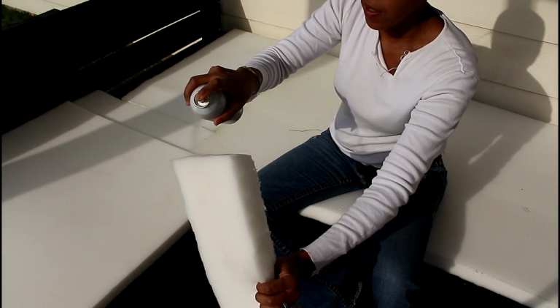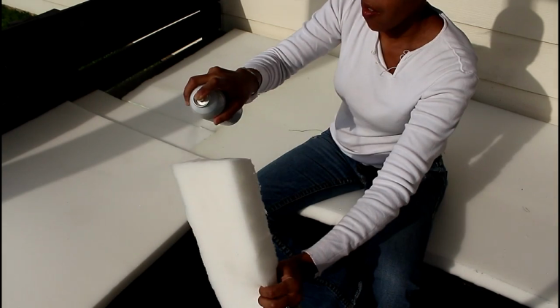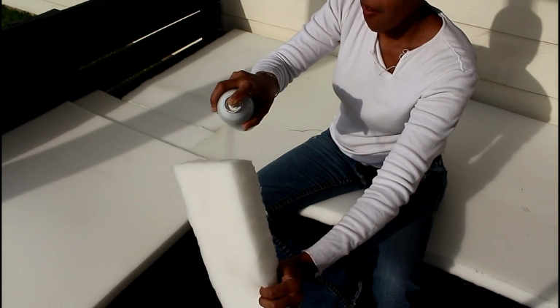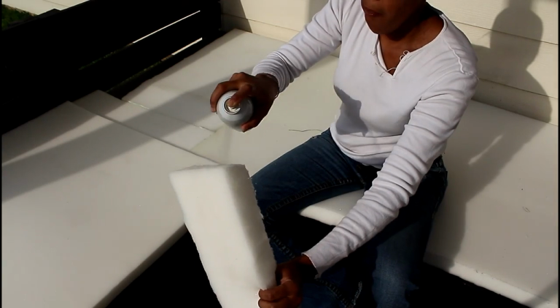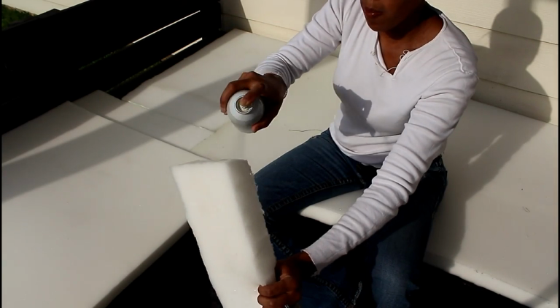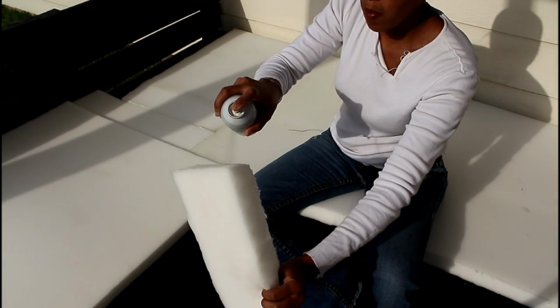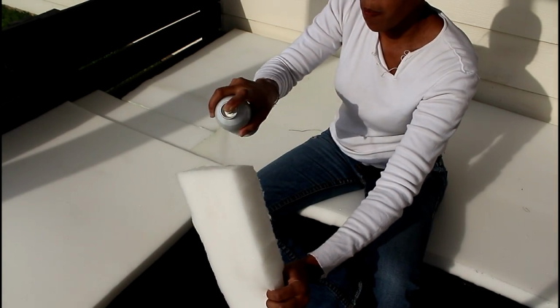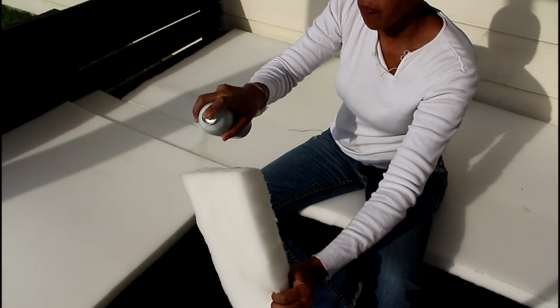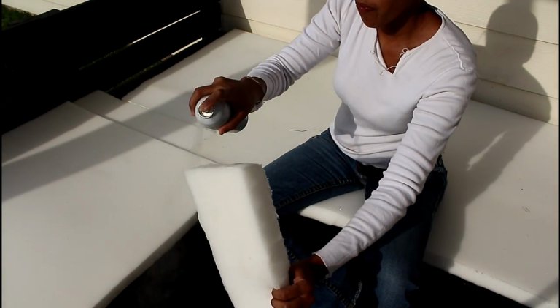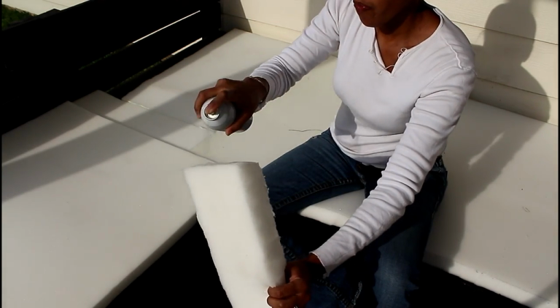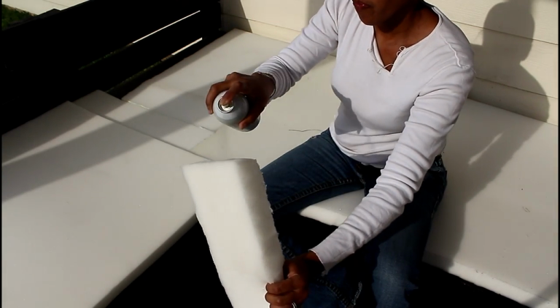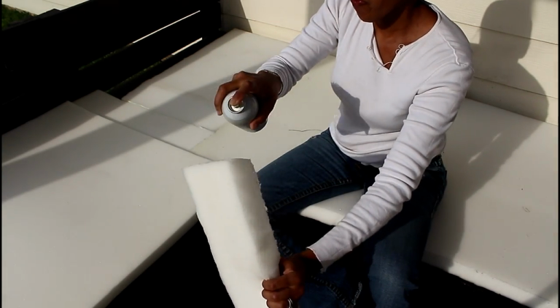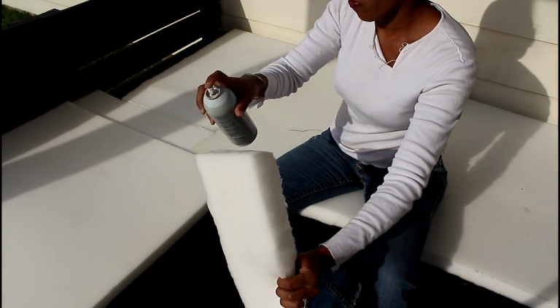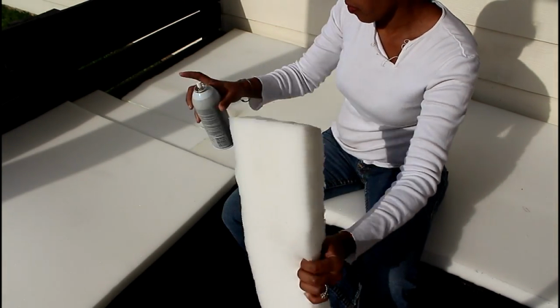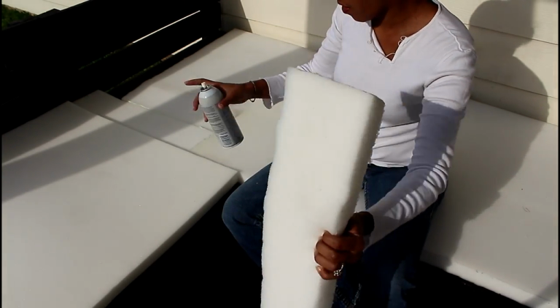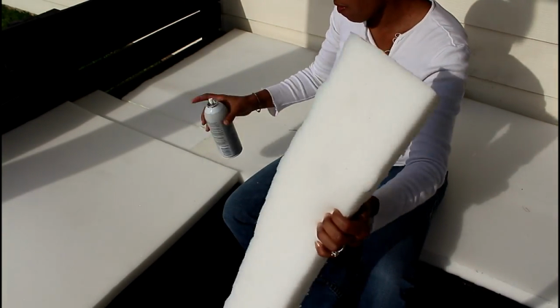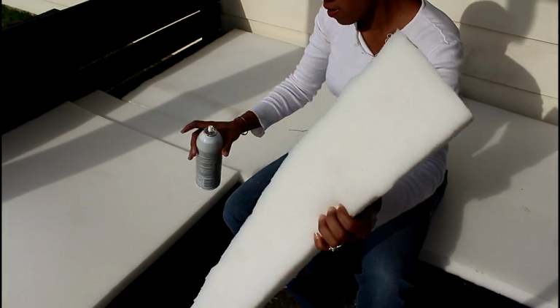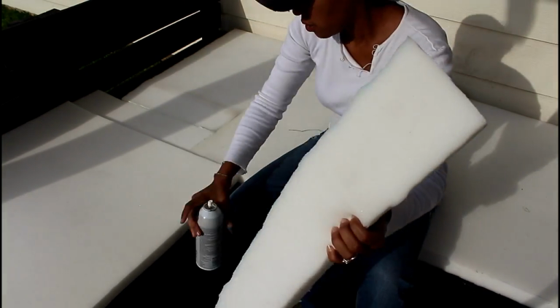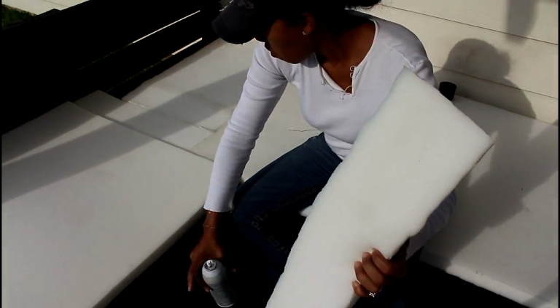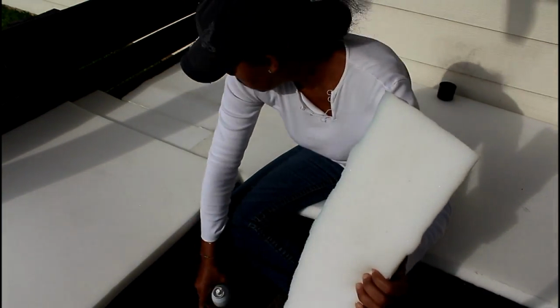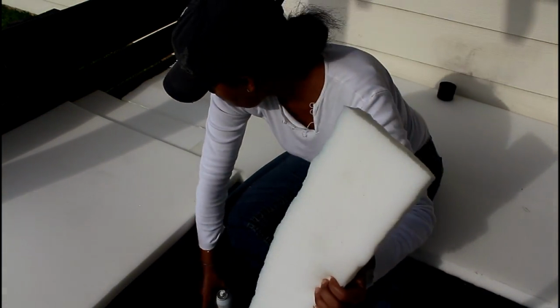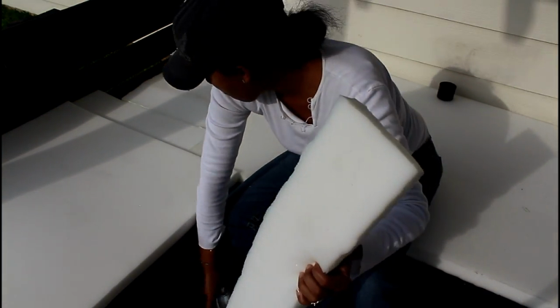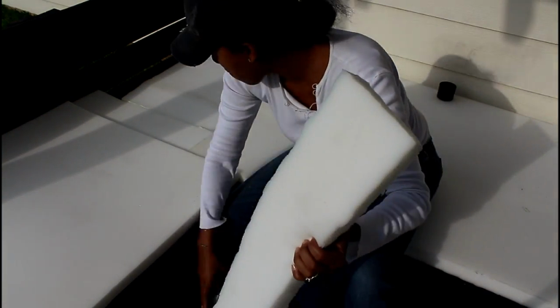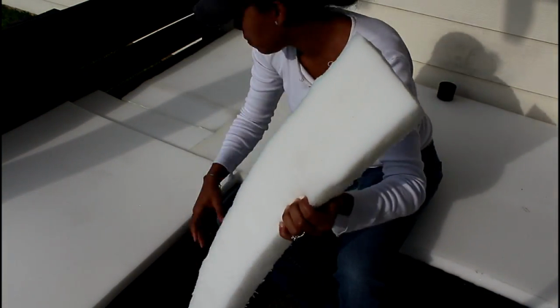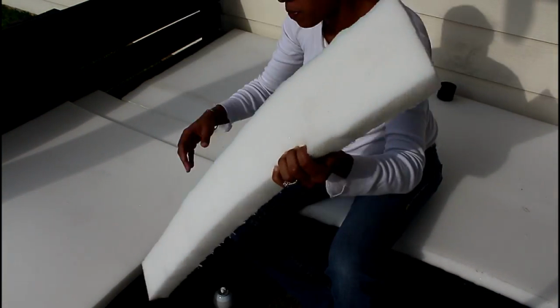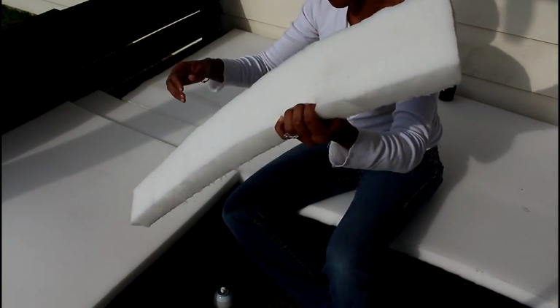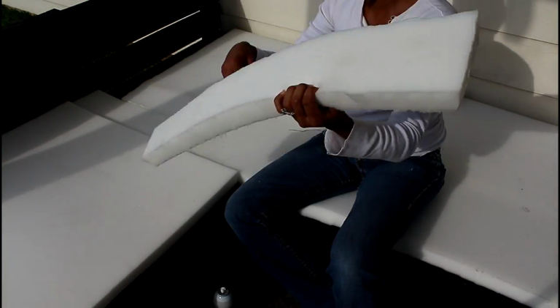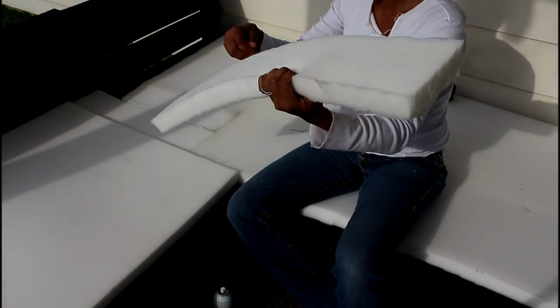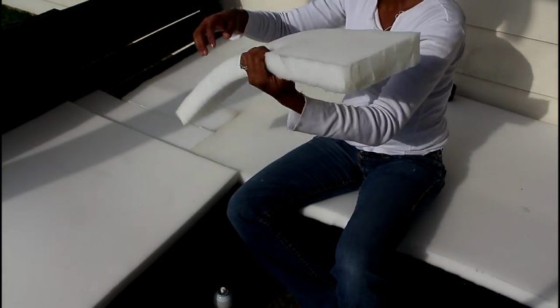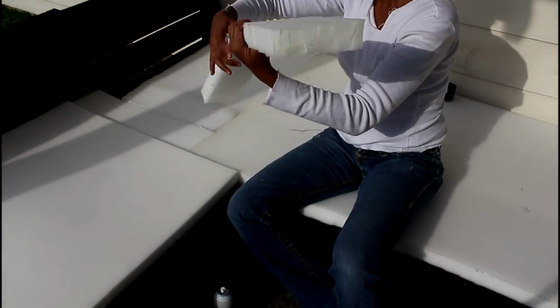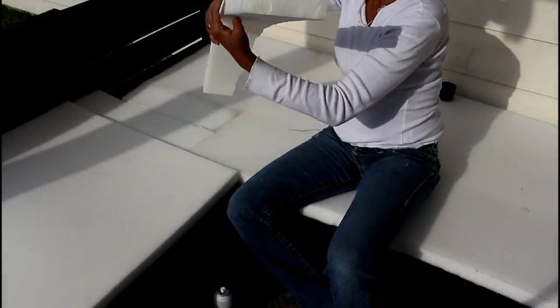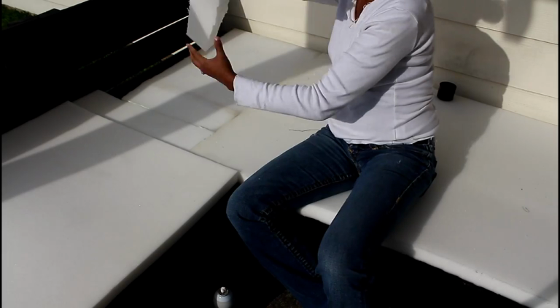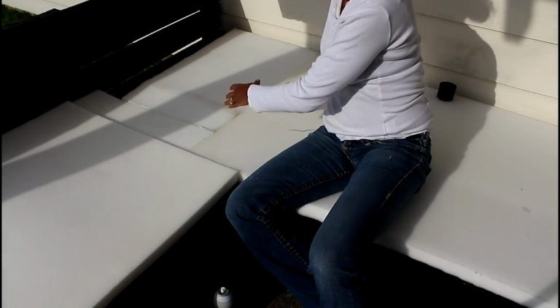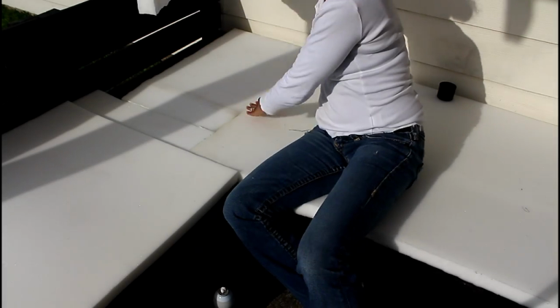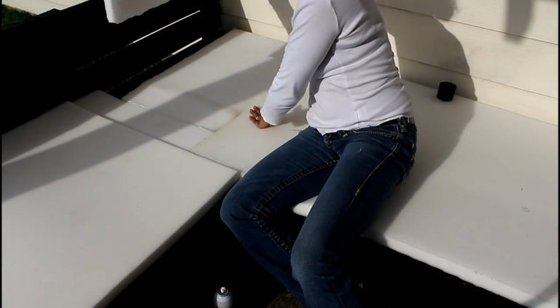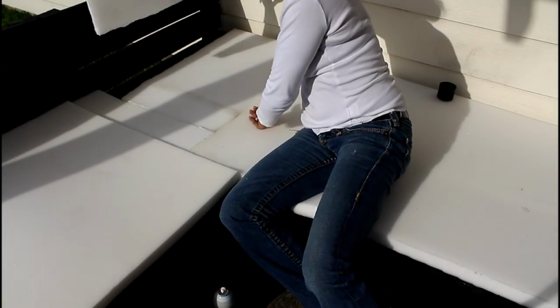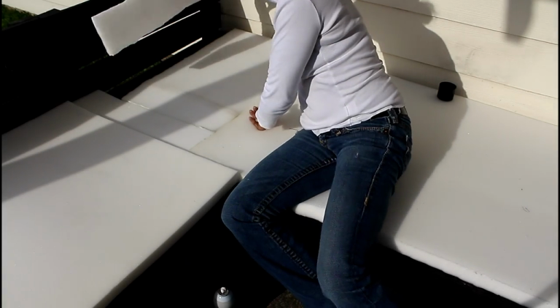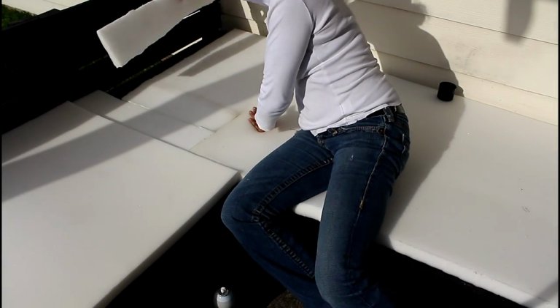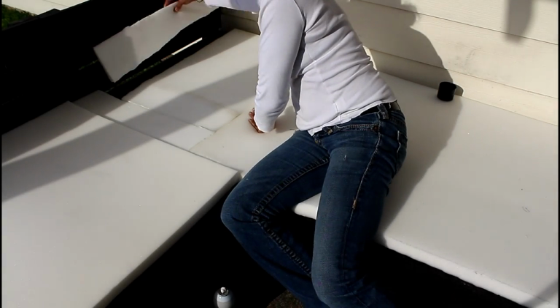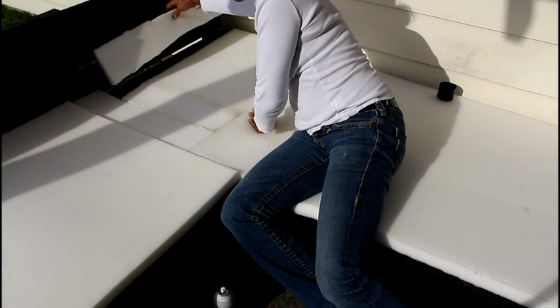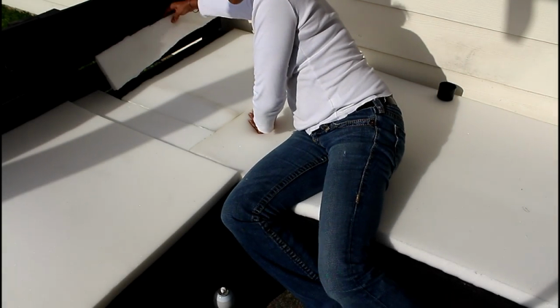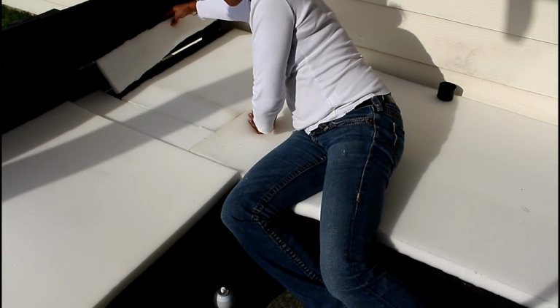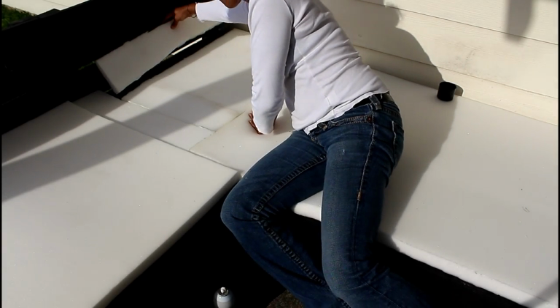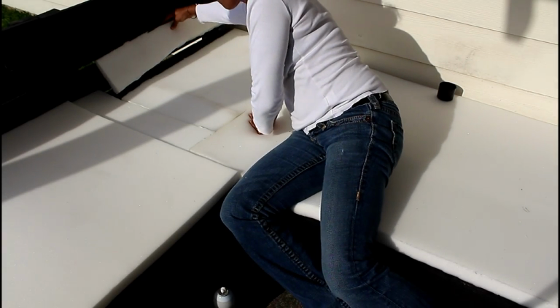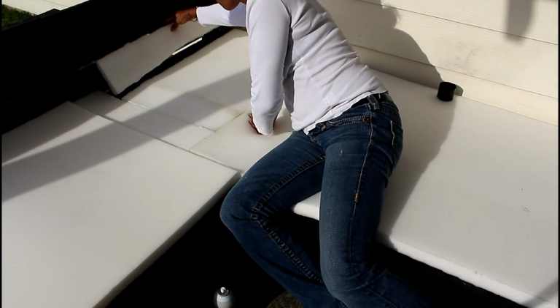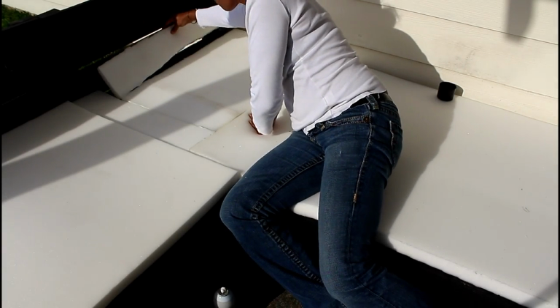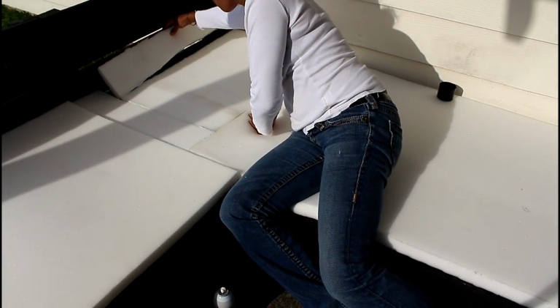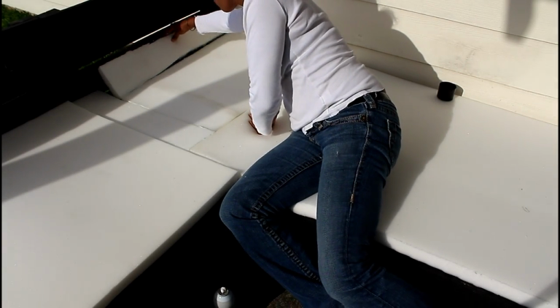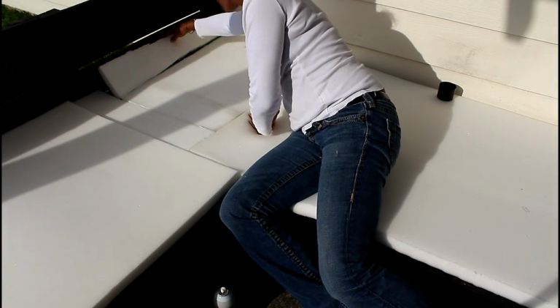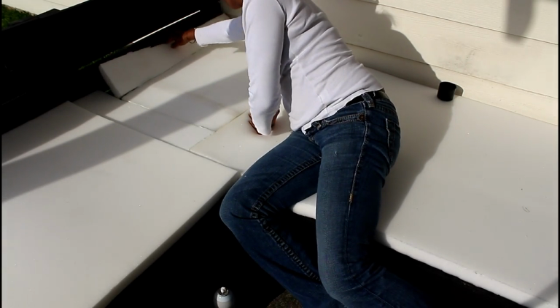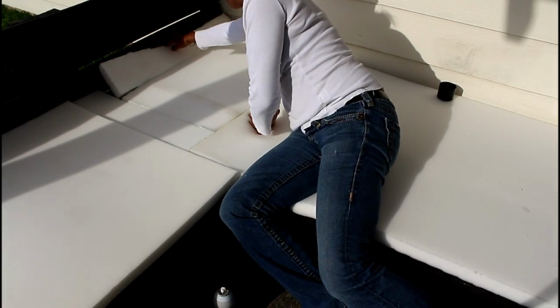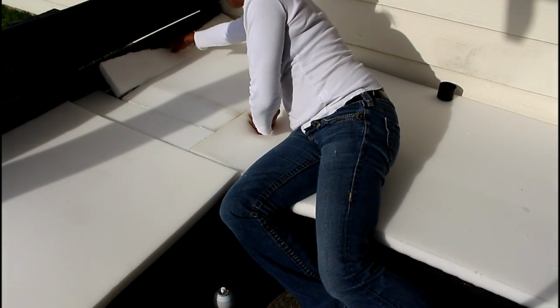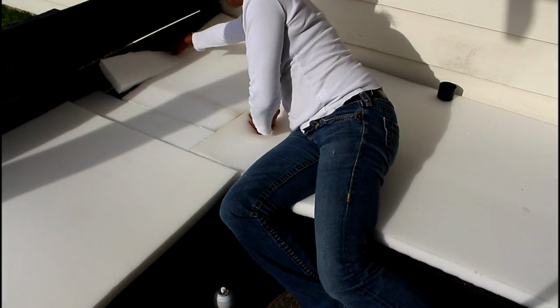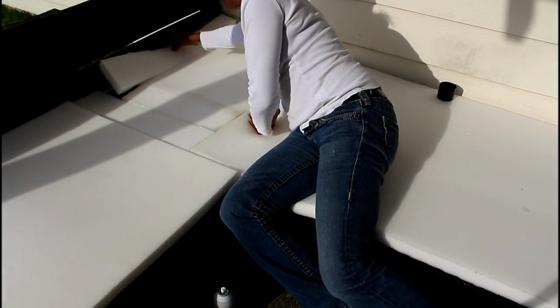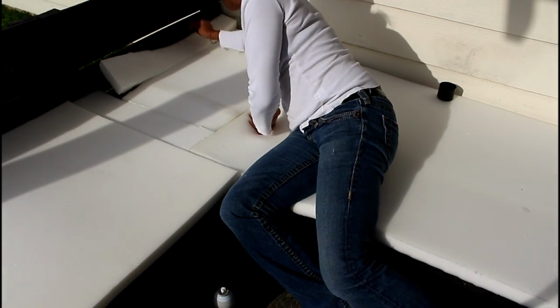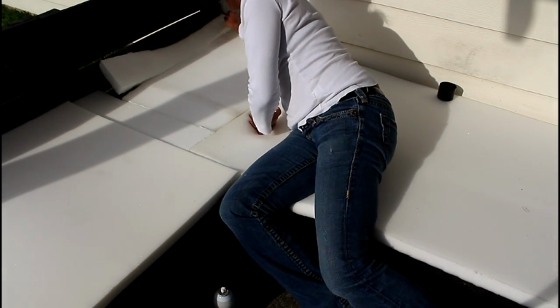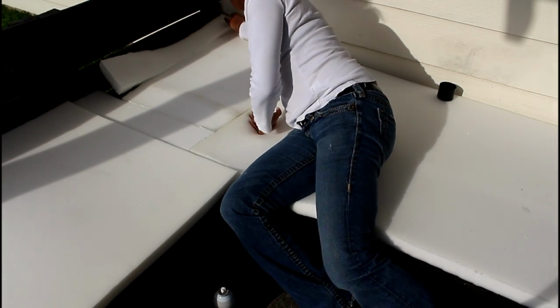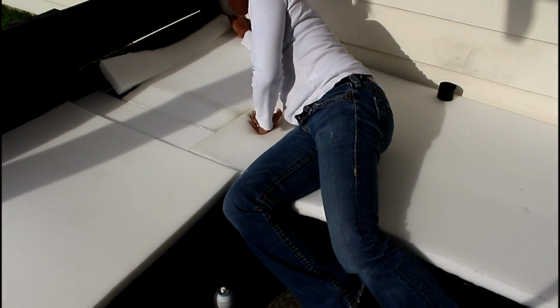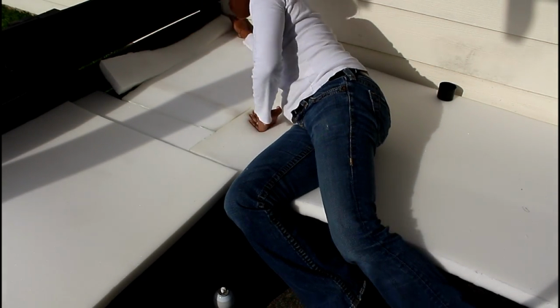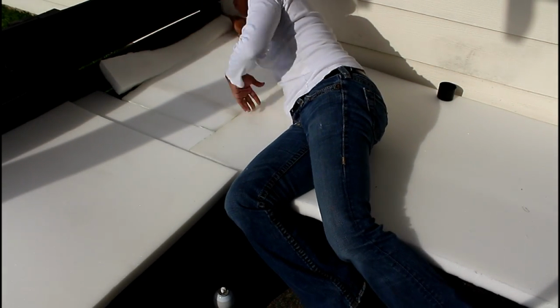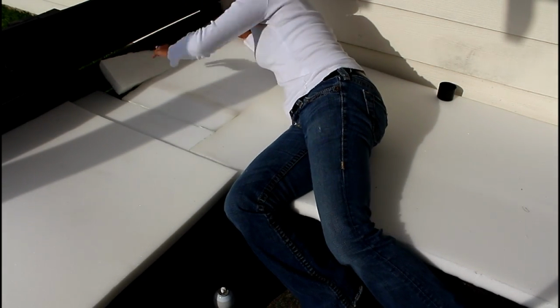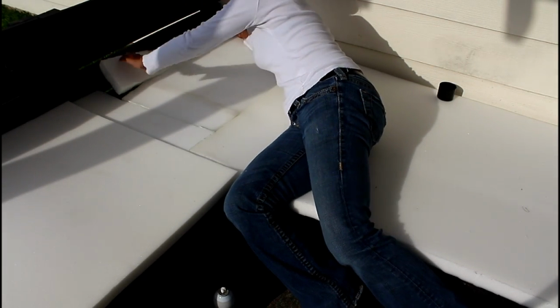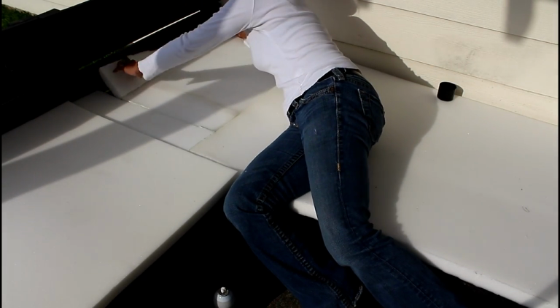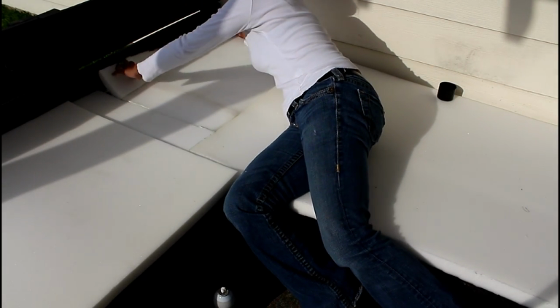Using spray adhesive, I glued together pieces of foam to cover the area that was not covered by the larger piece.